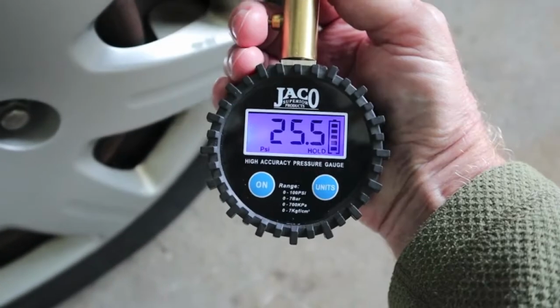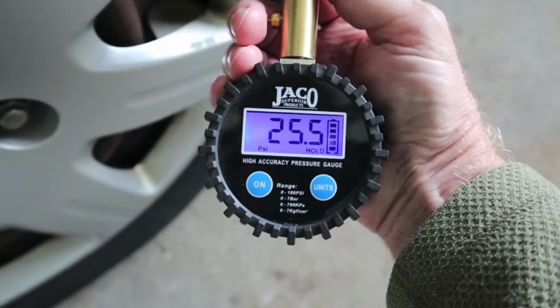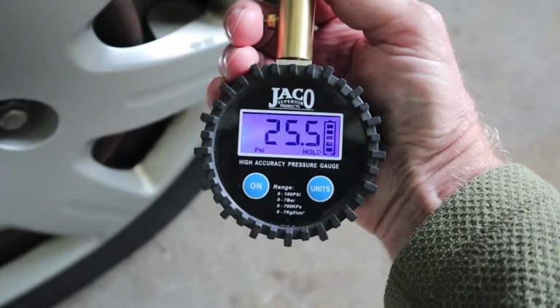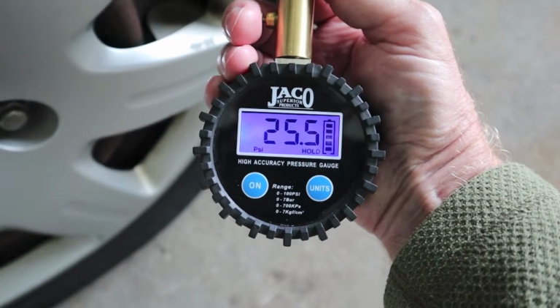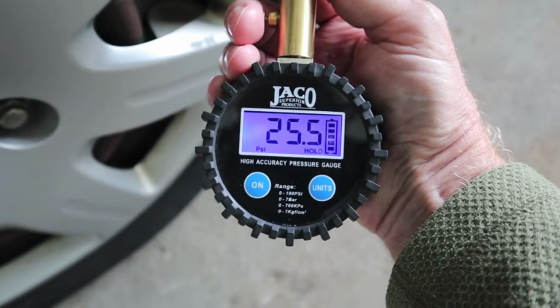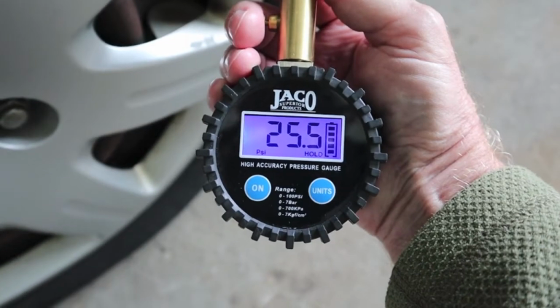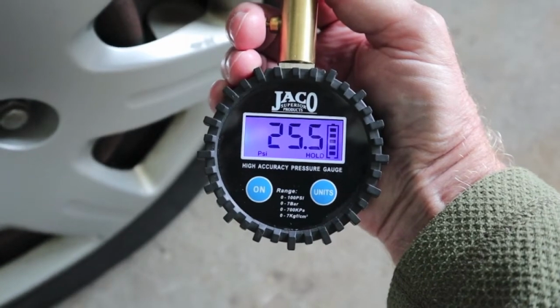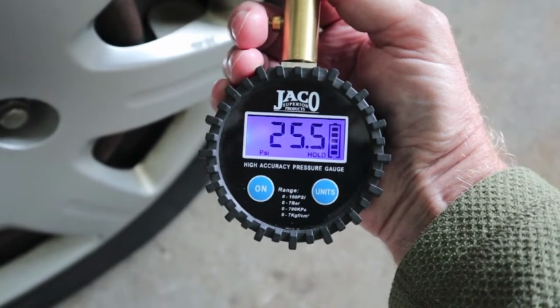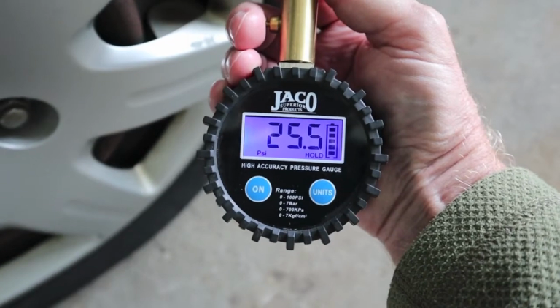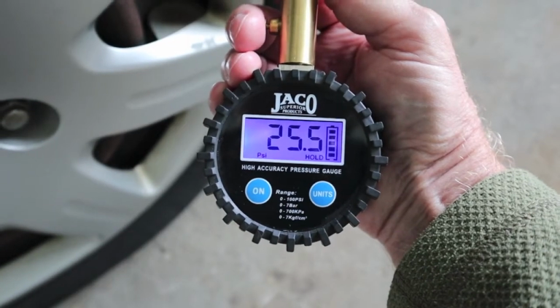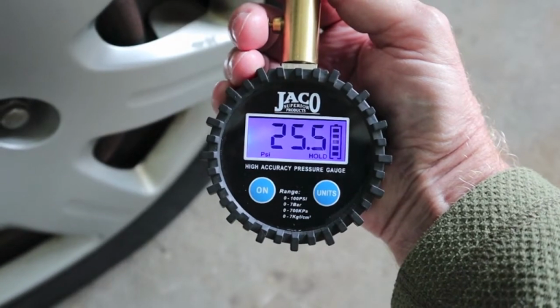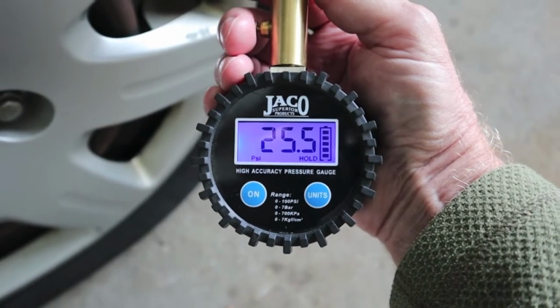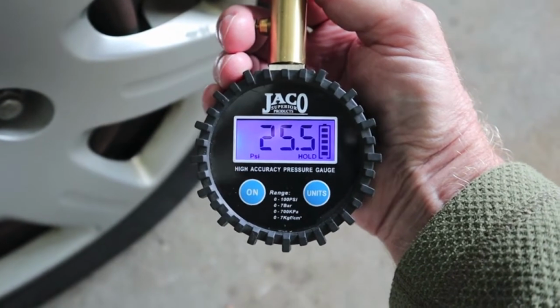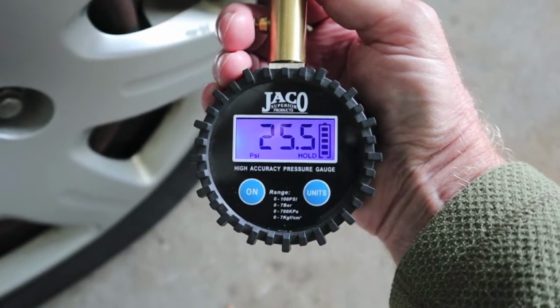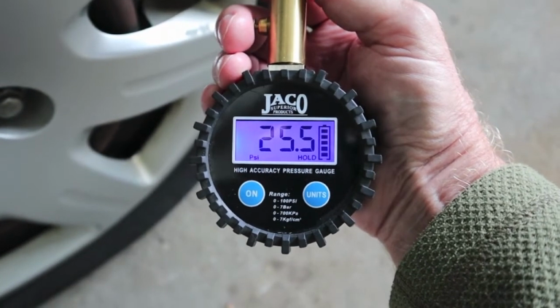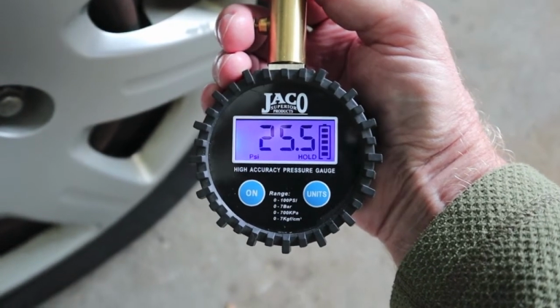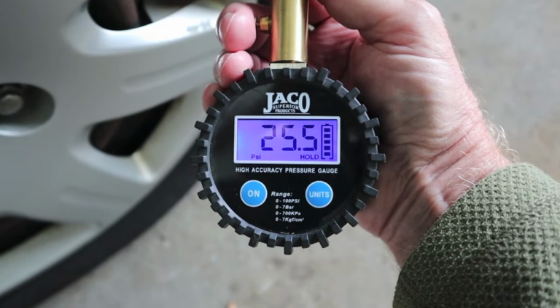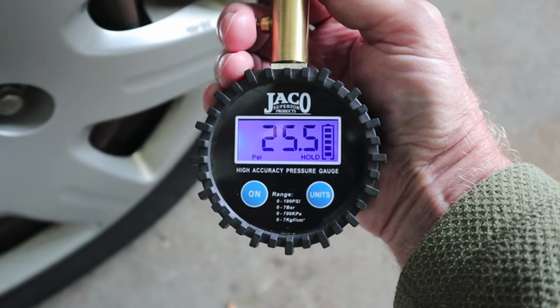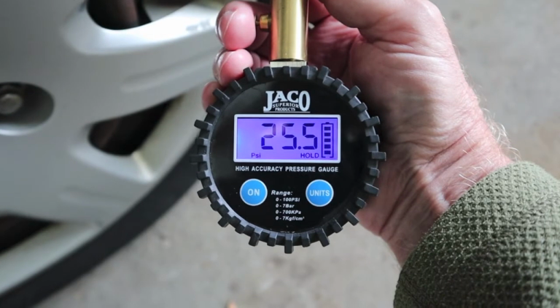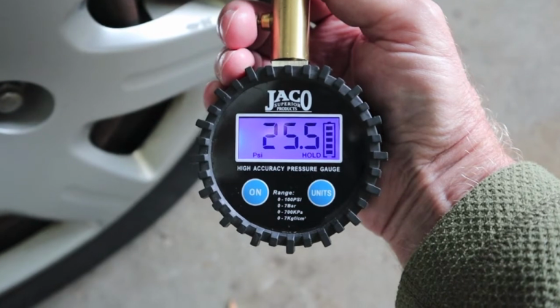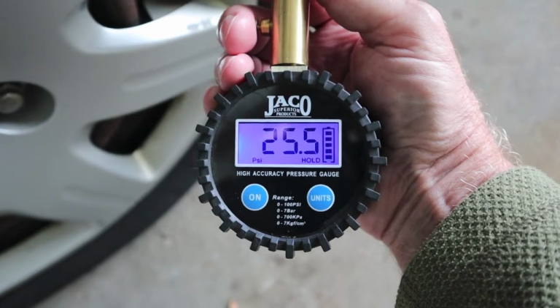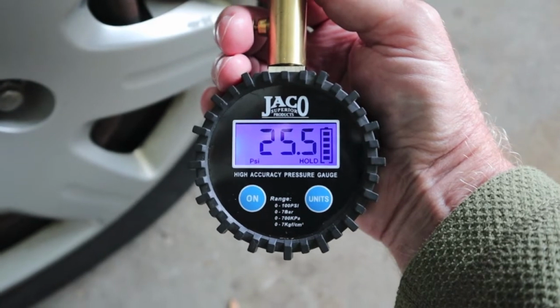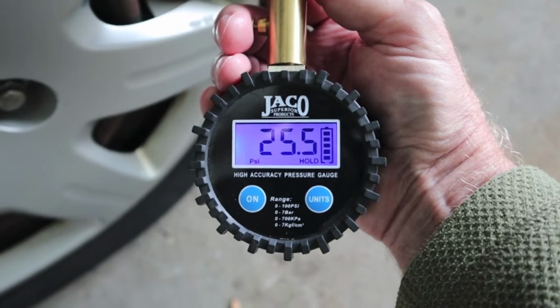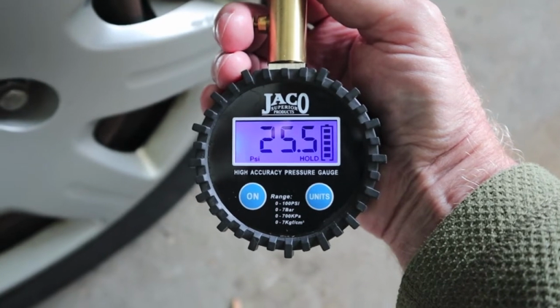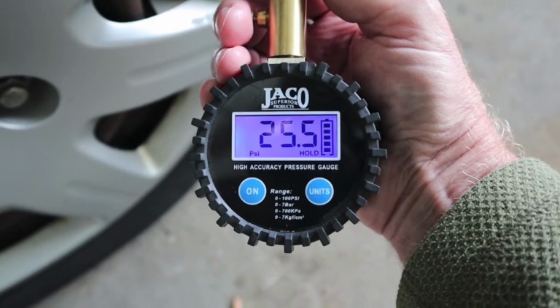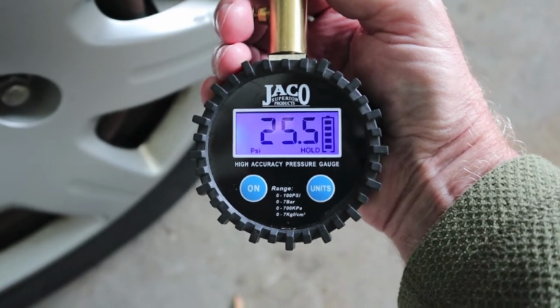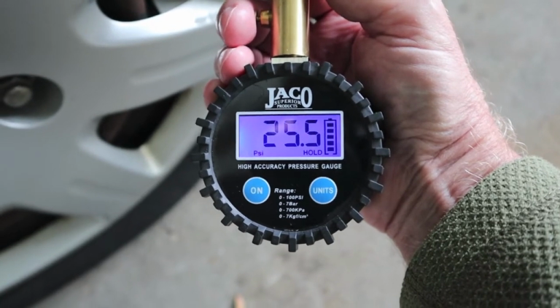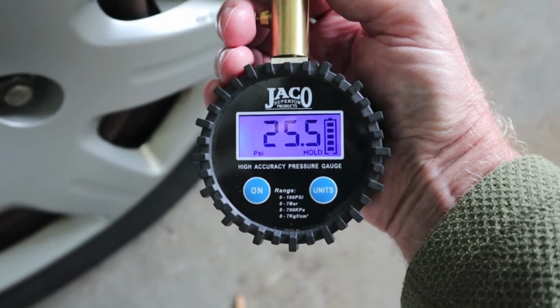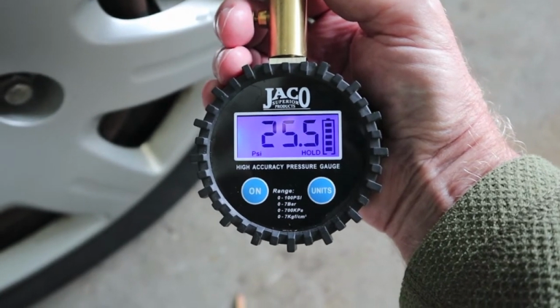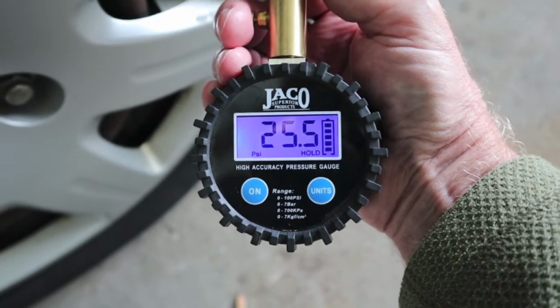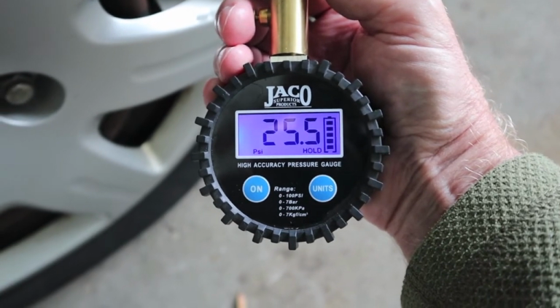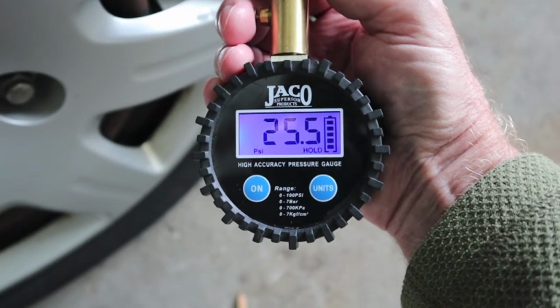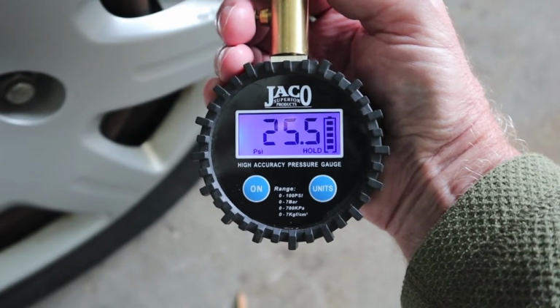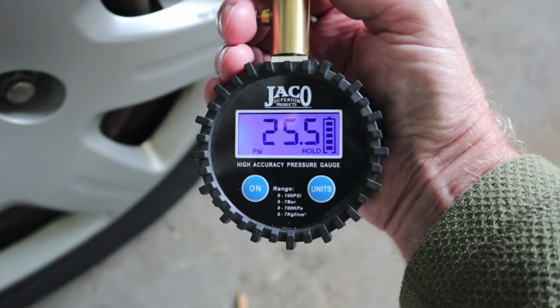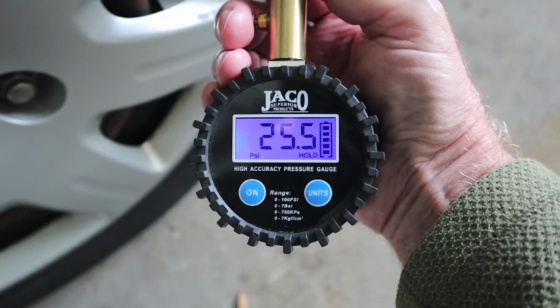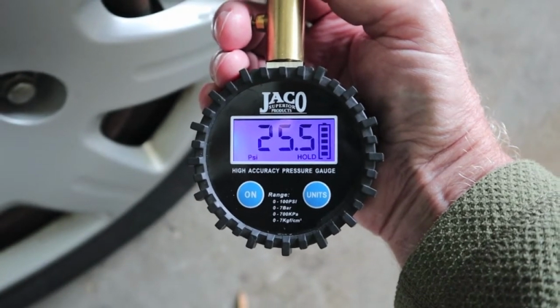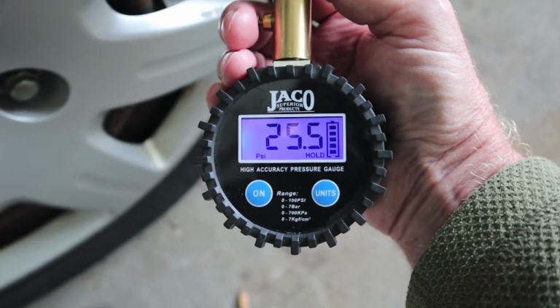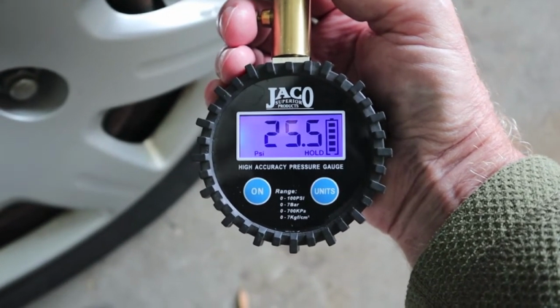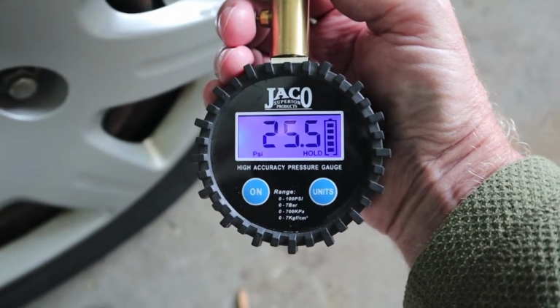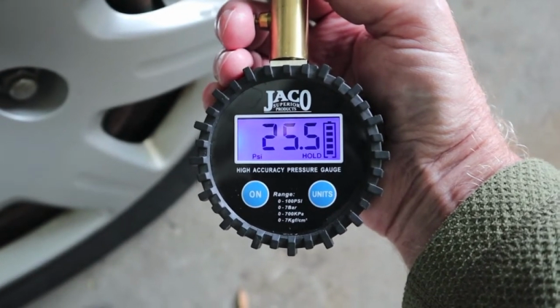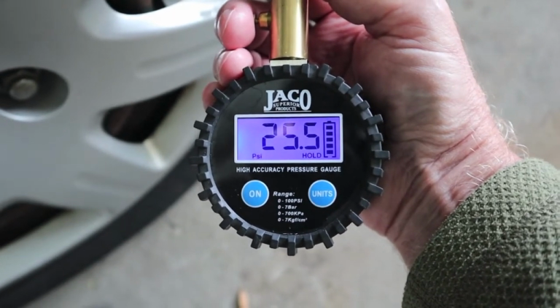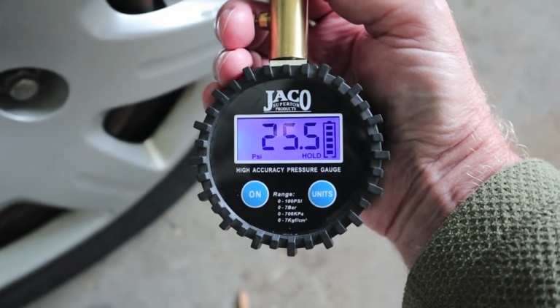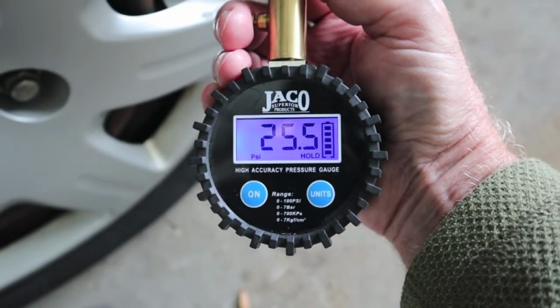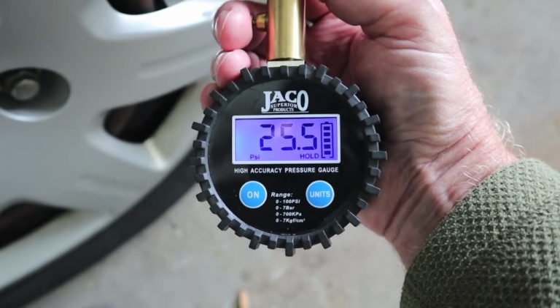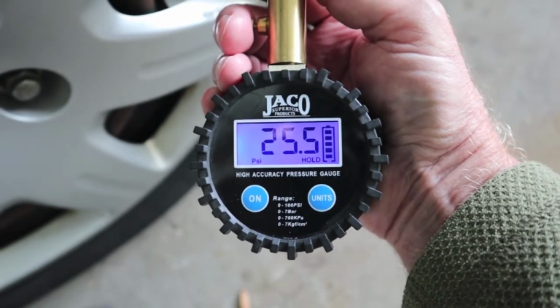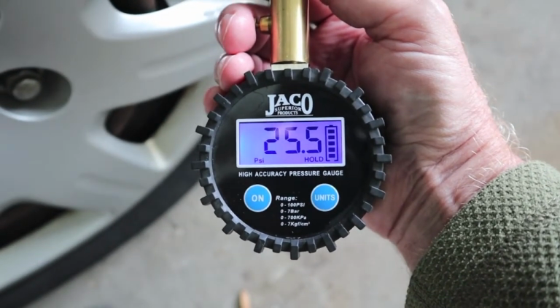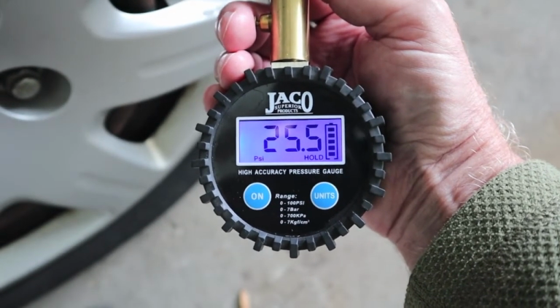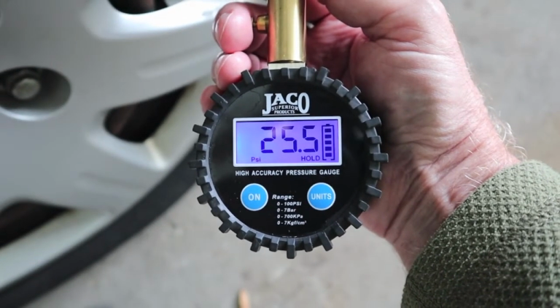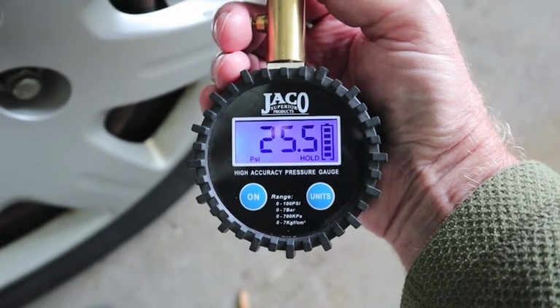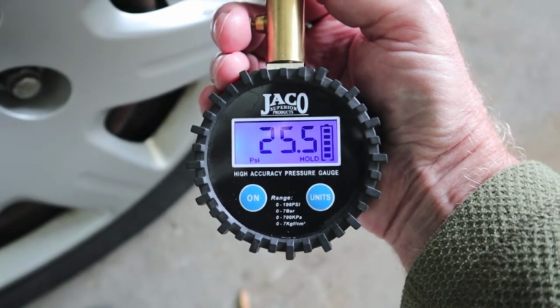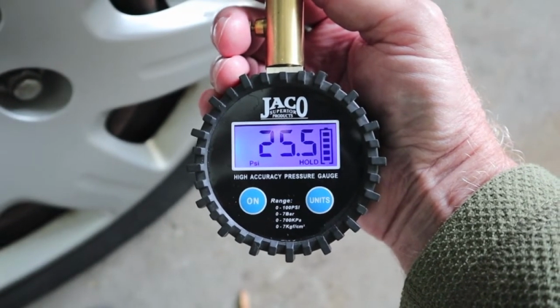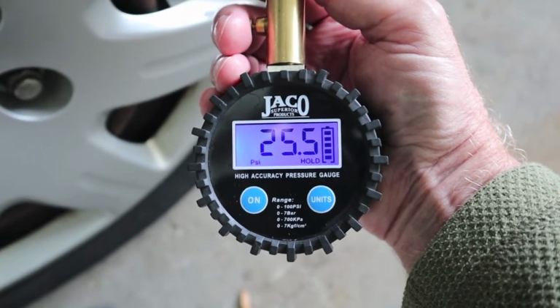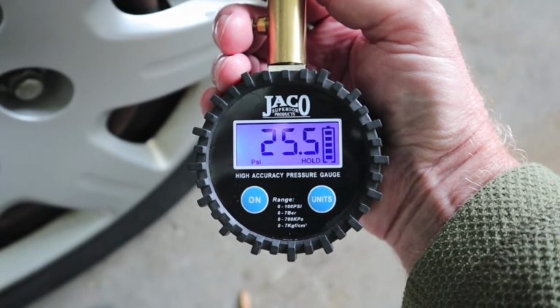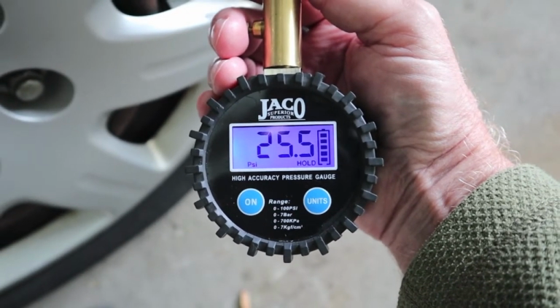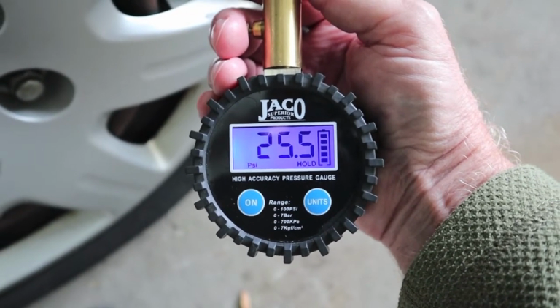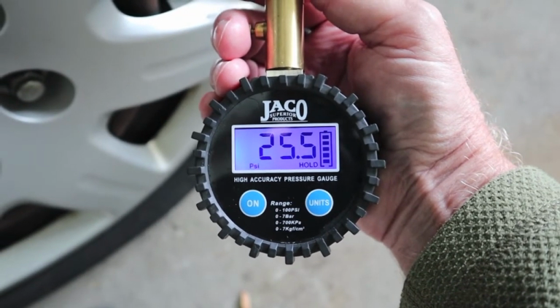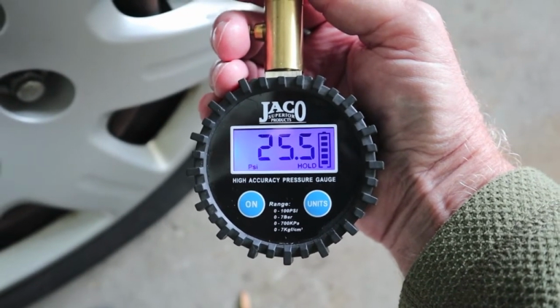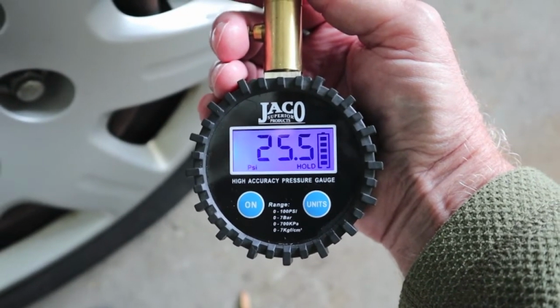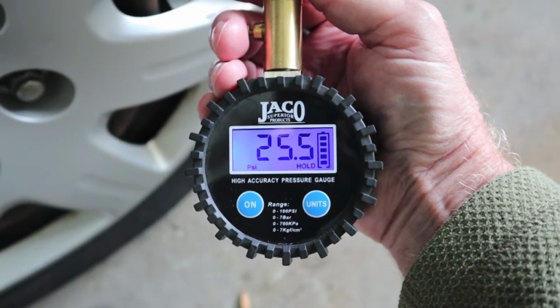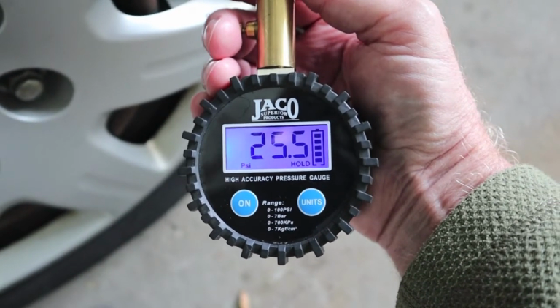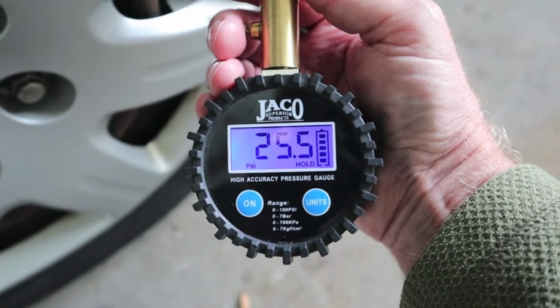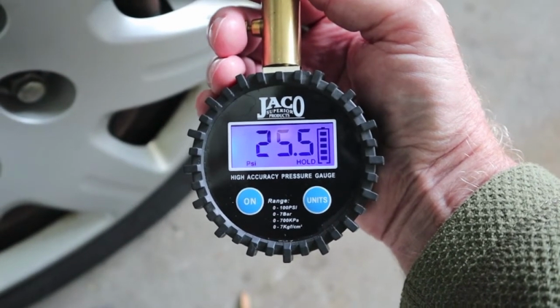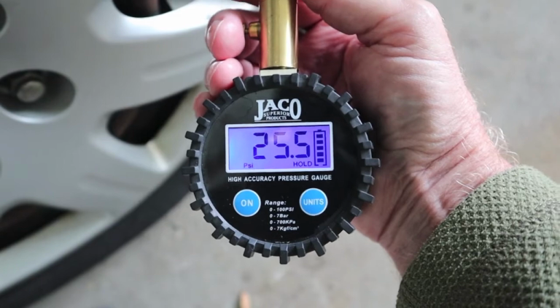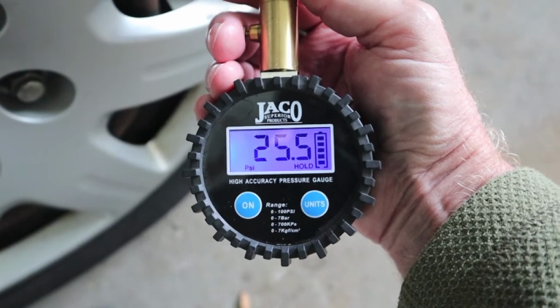25.5 PSI. Okay, let's plug in the X2 A30 Pro. I'm curious what our tire pressure thresholds are that trigger the TPMS.